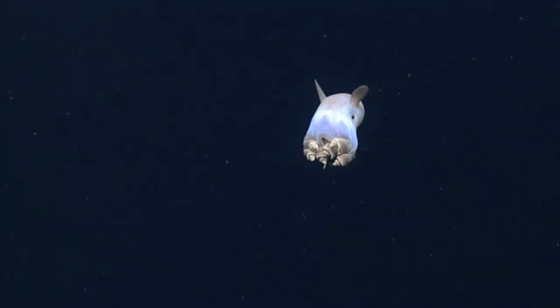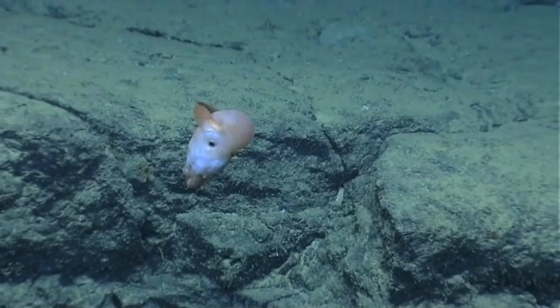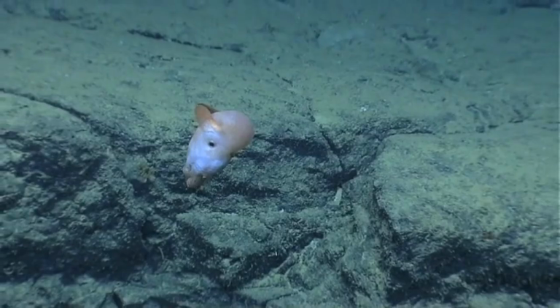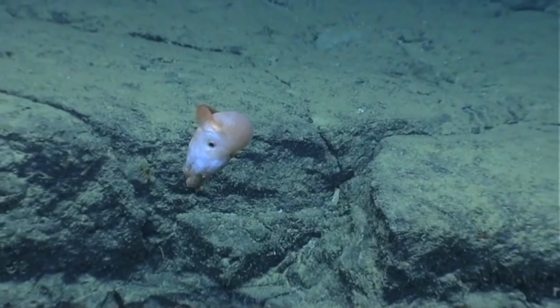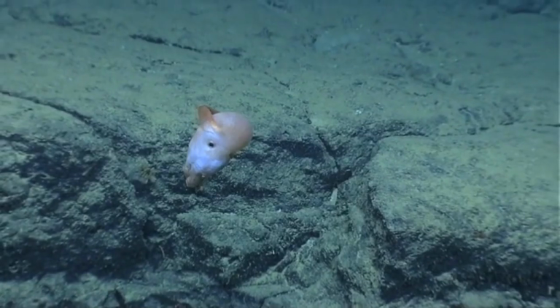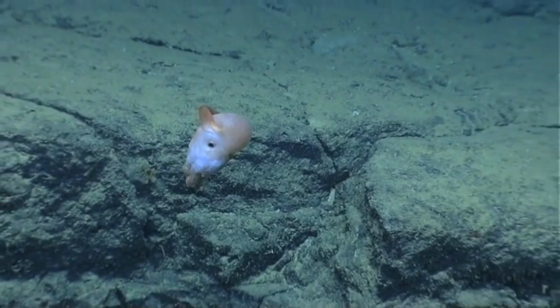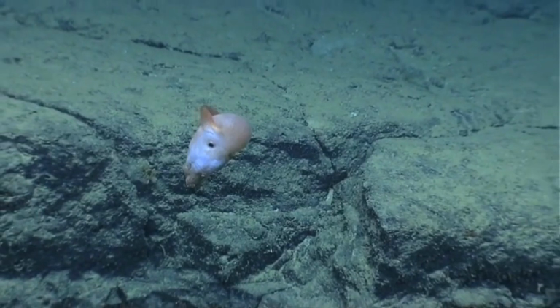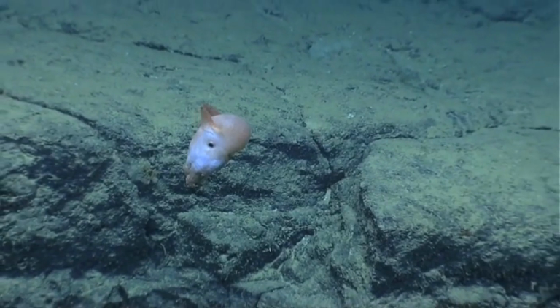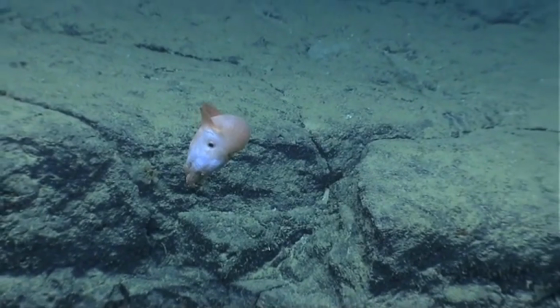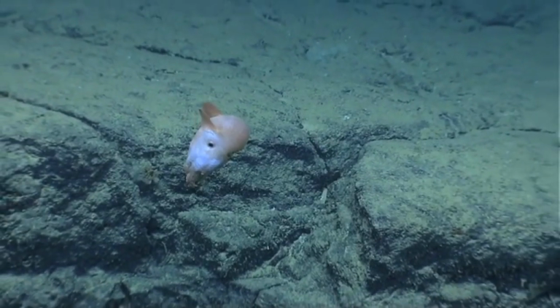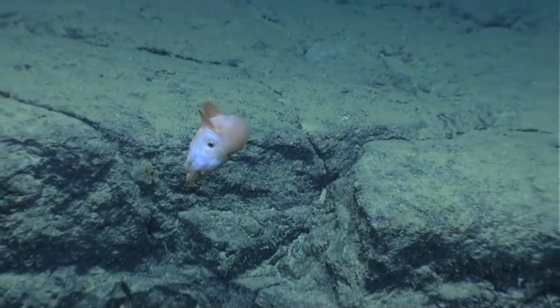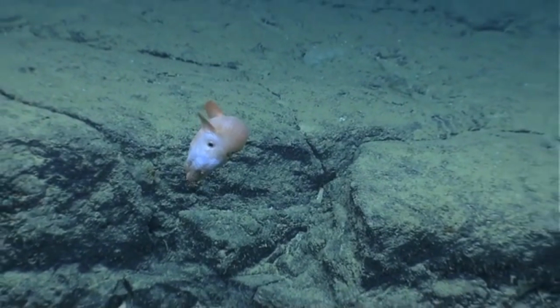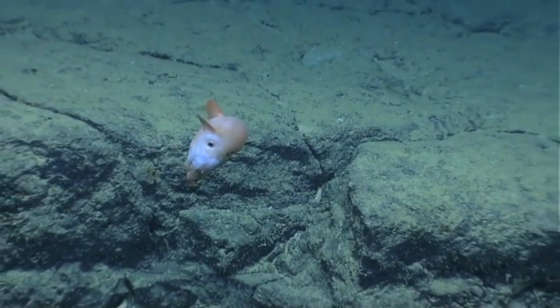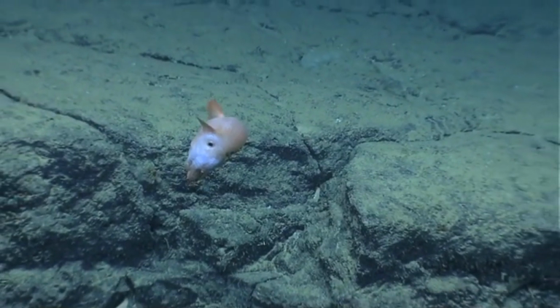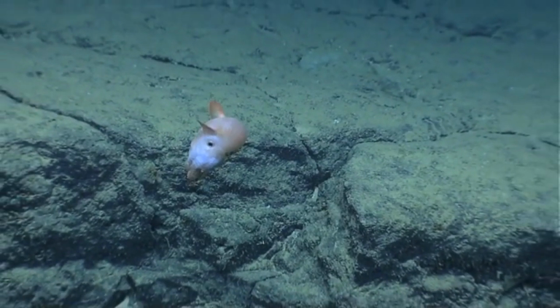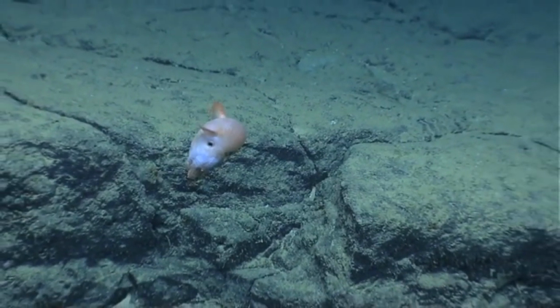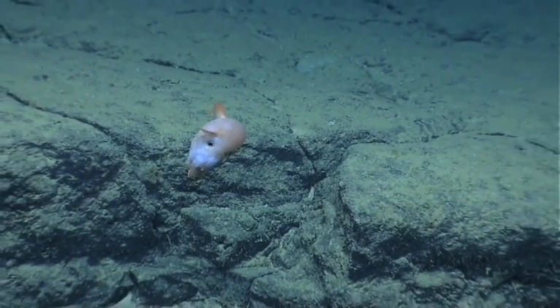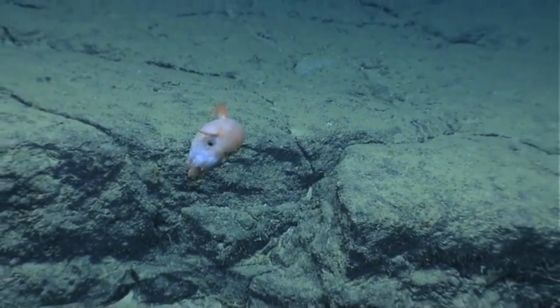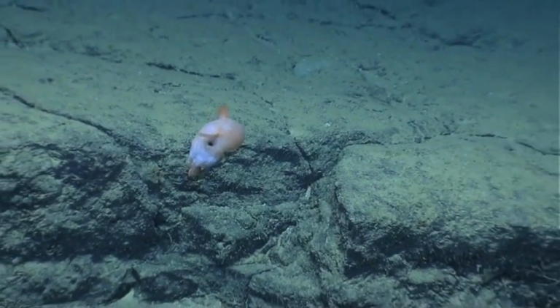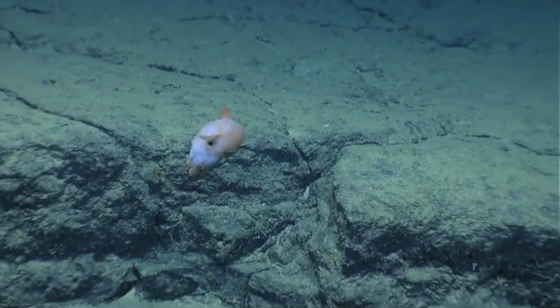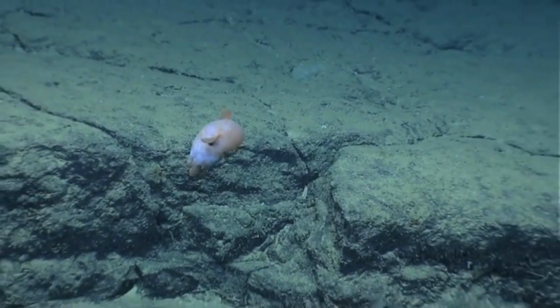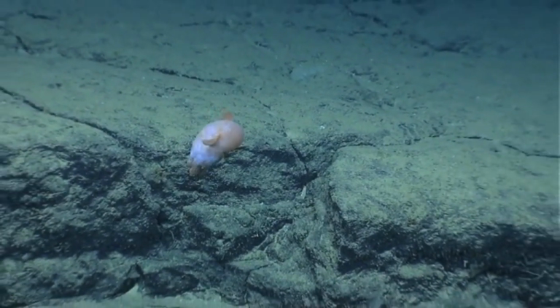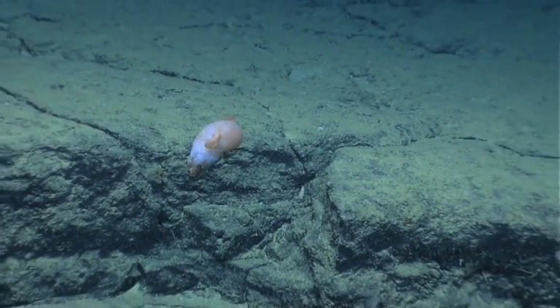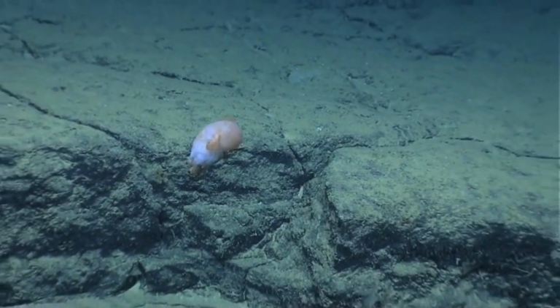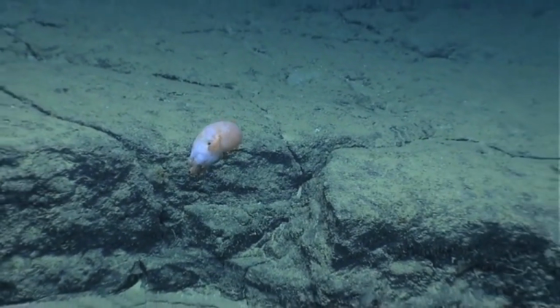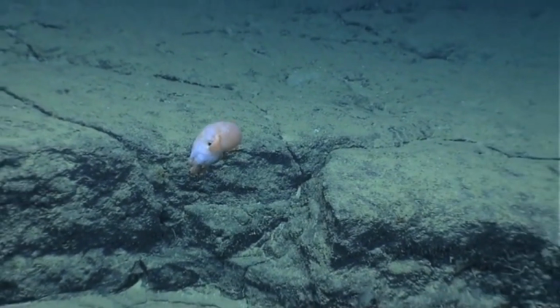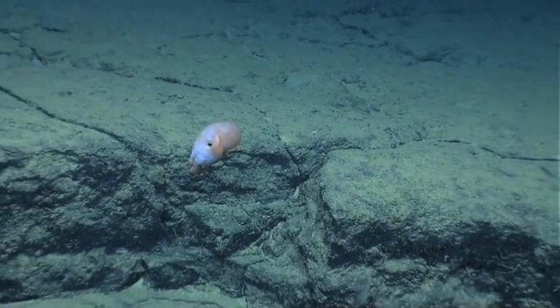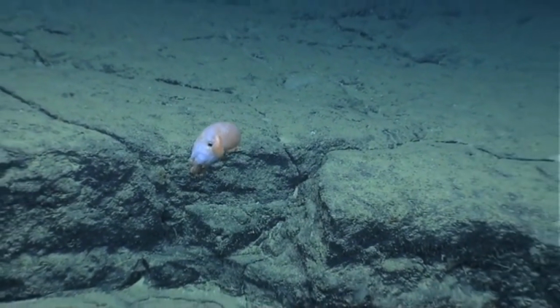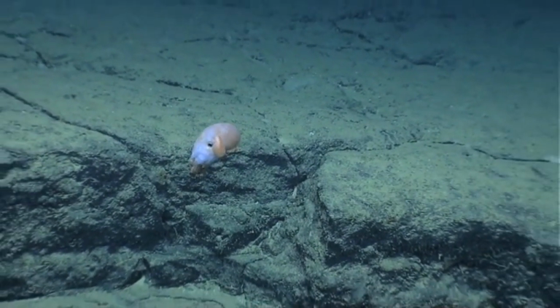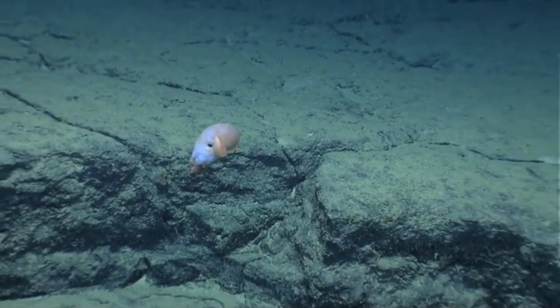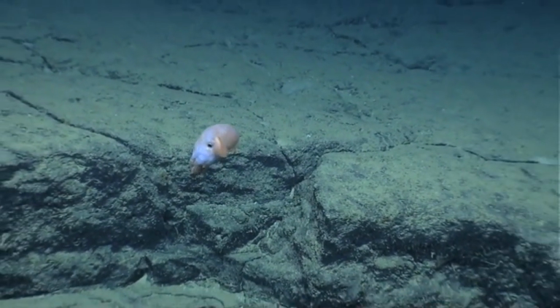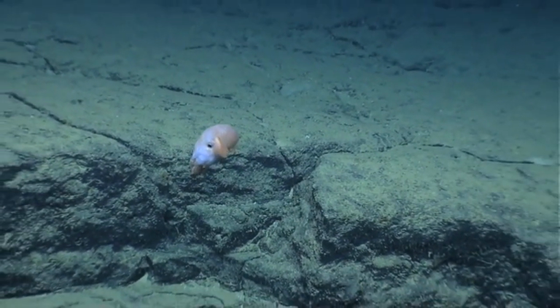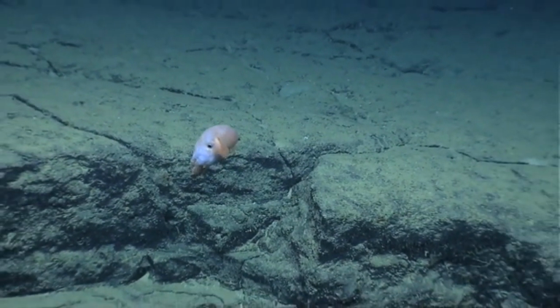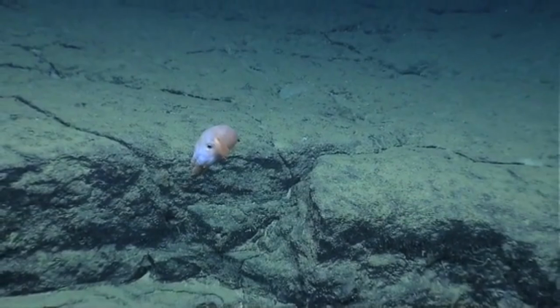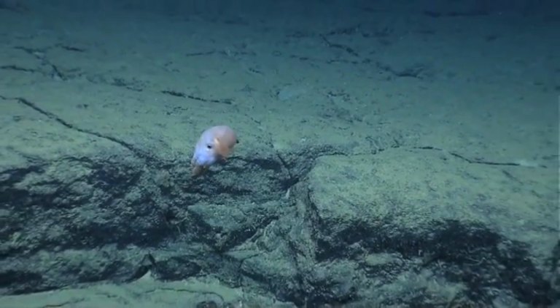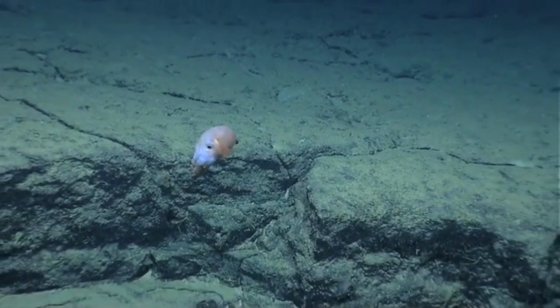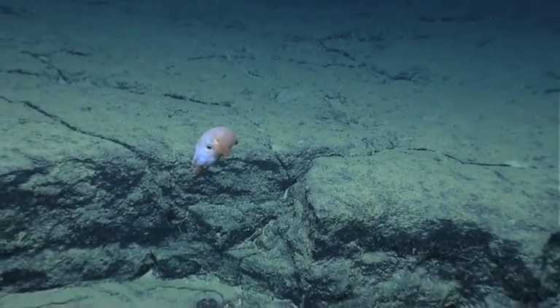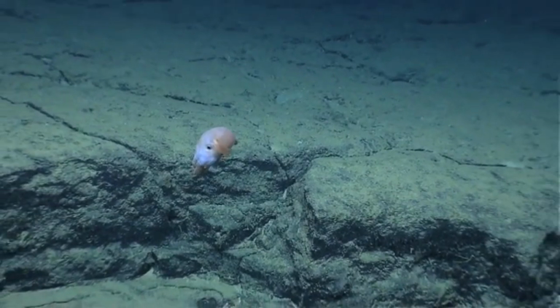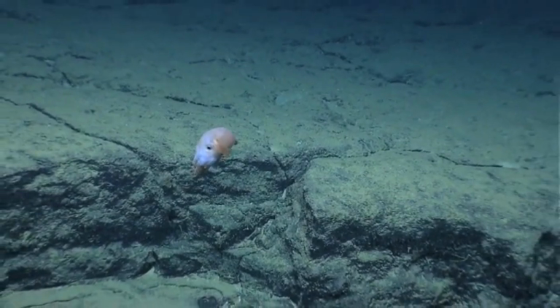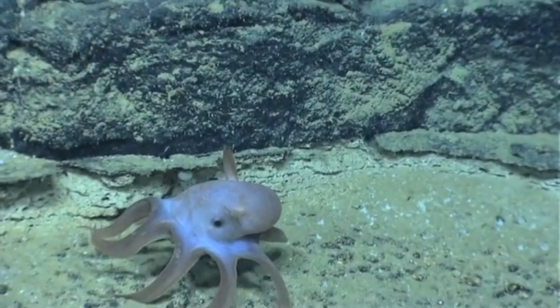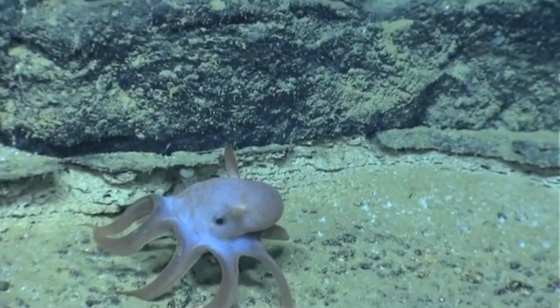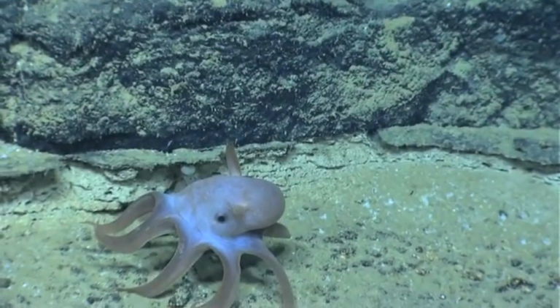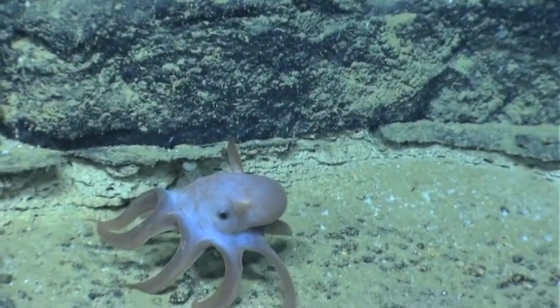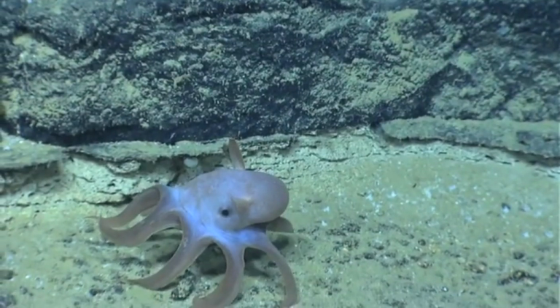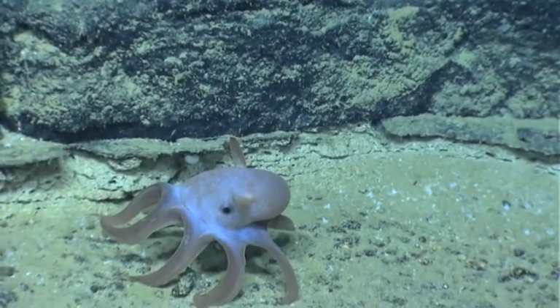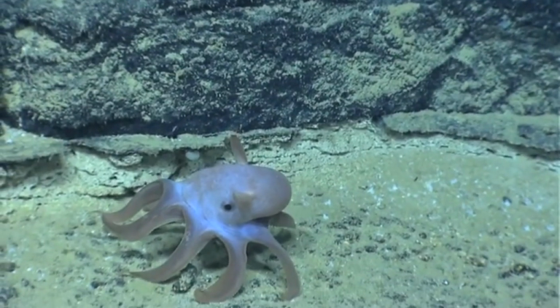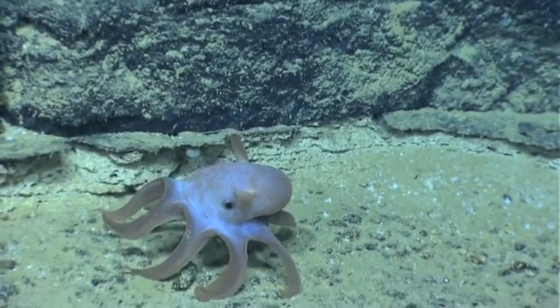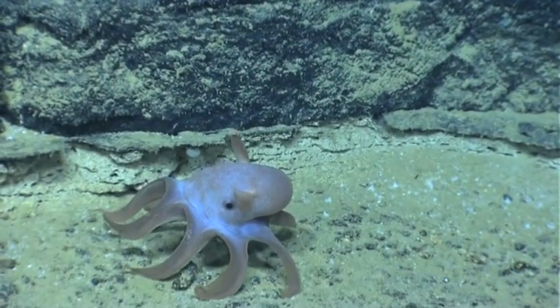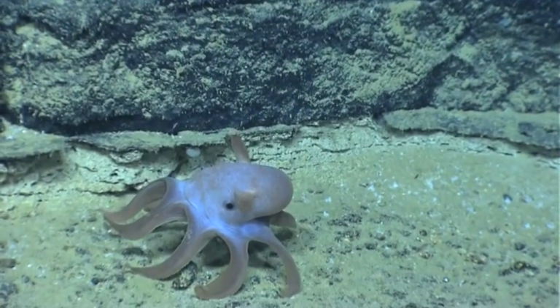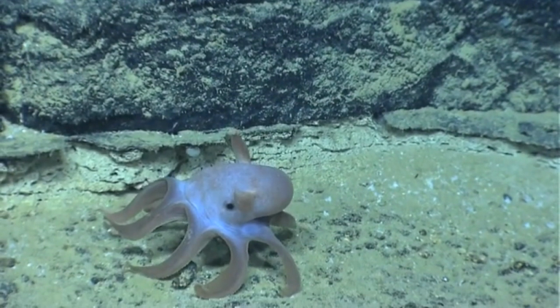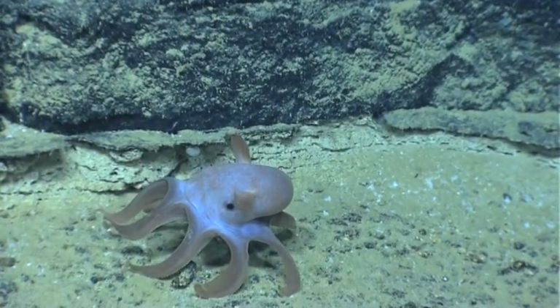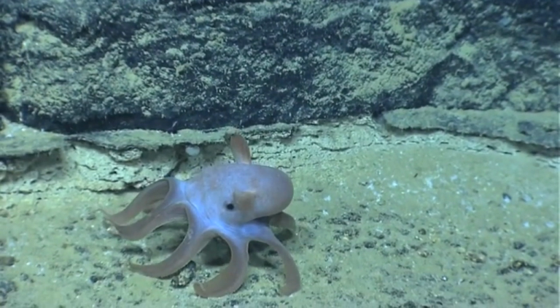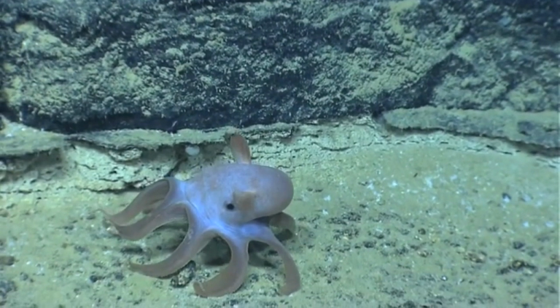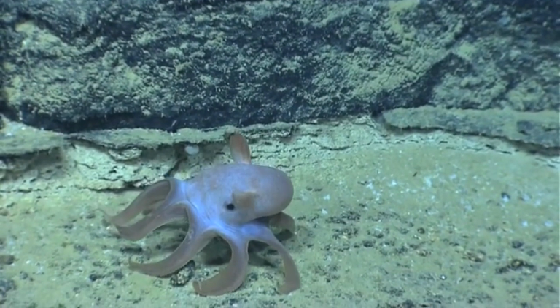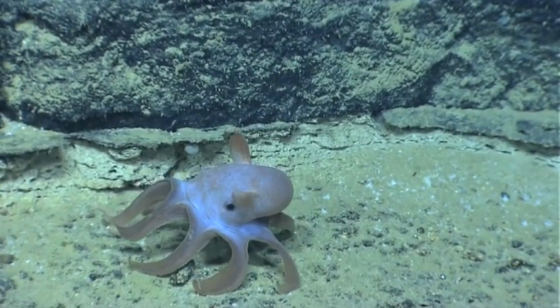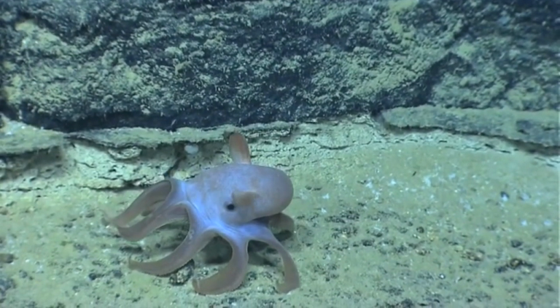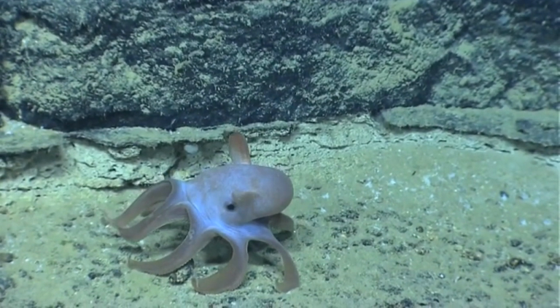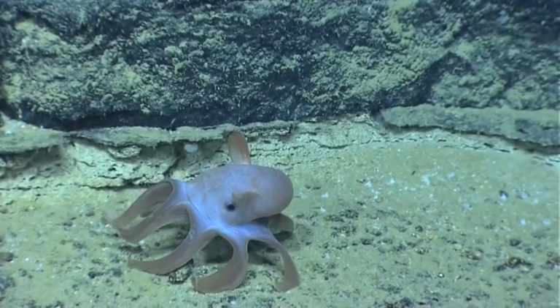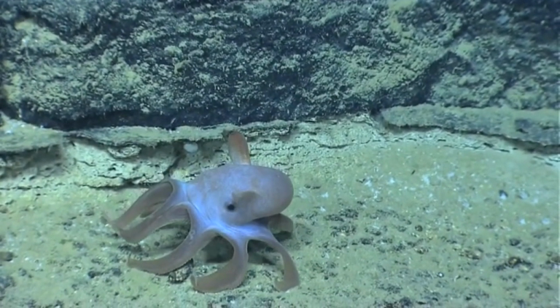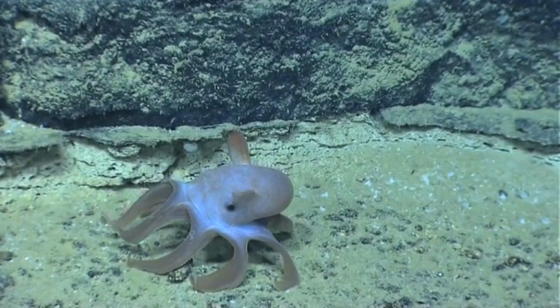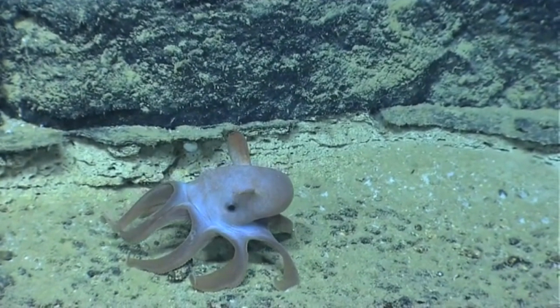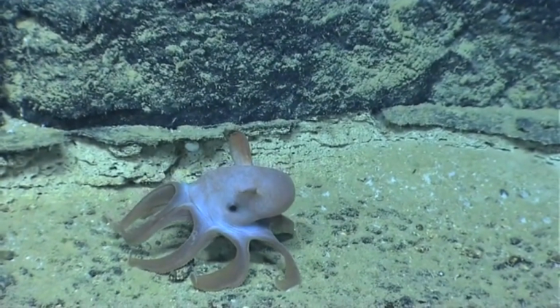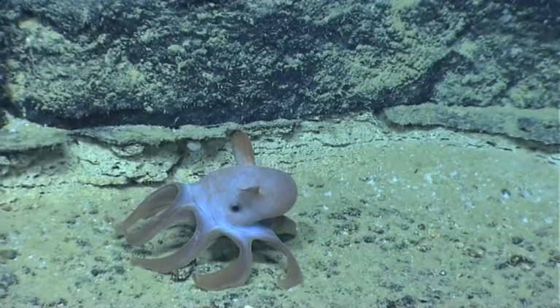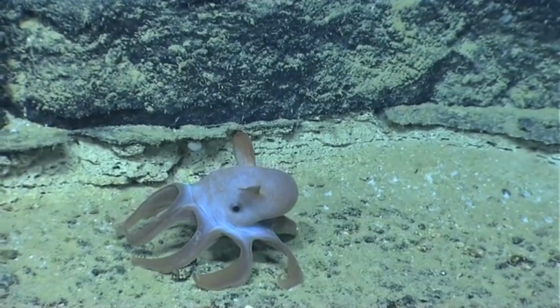They flap and wave their fins to hover above the ocean floor, looking for crustaceans, worms, and other food. The octopus drops onto prey and eats it whole.